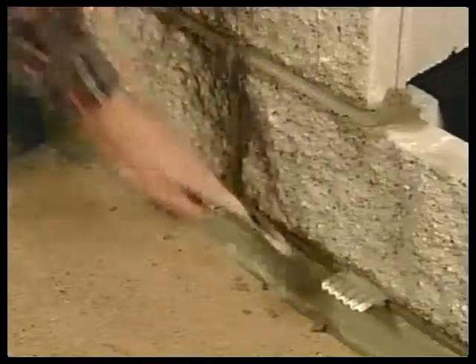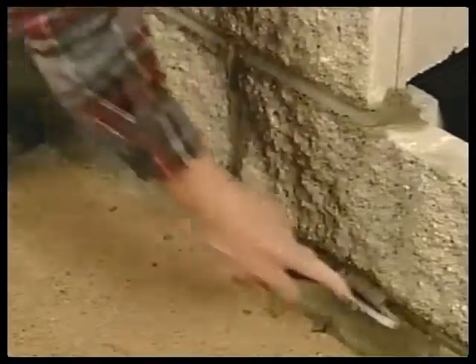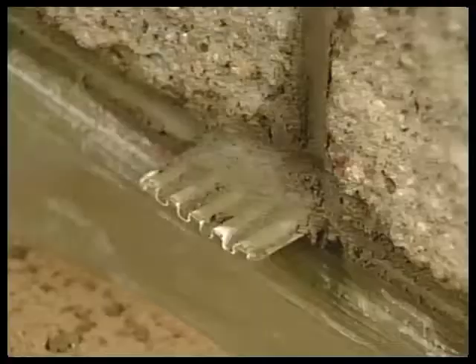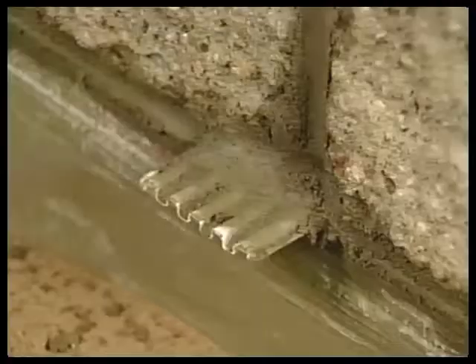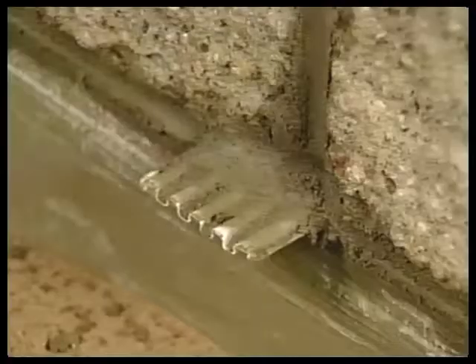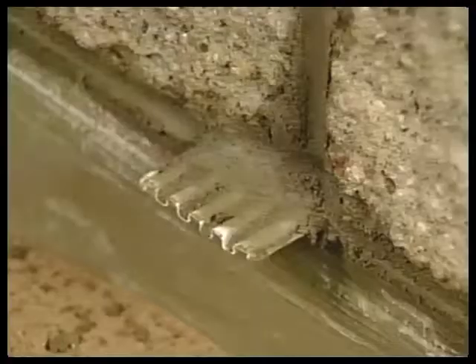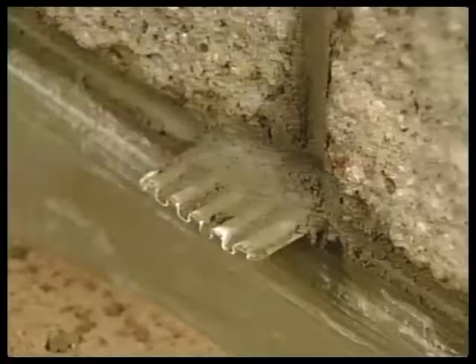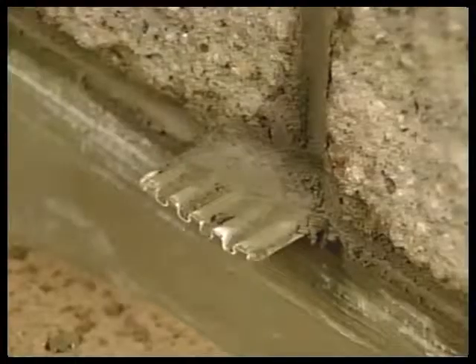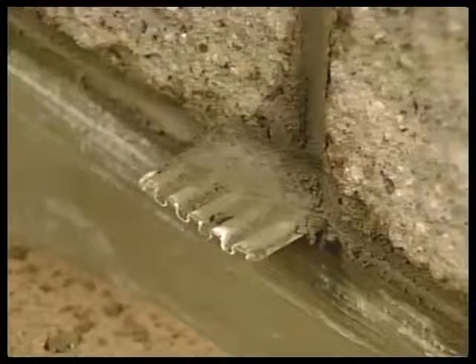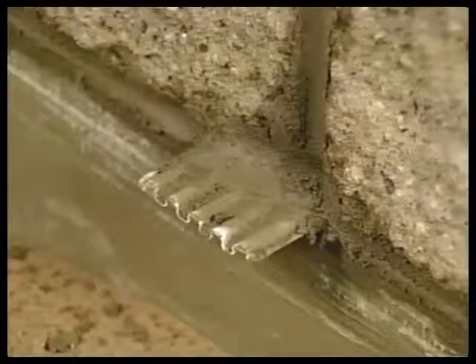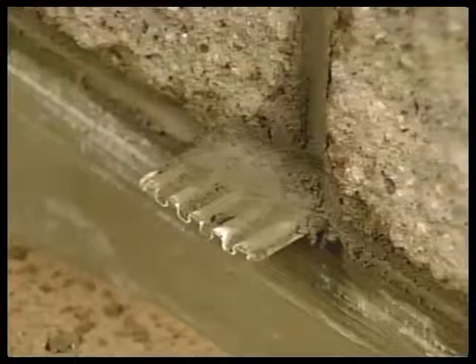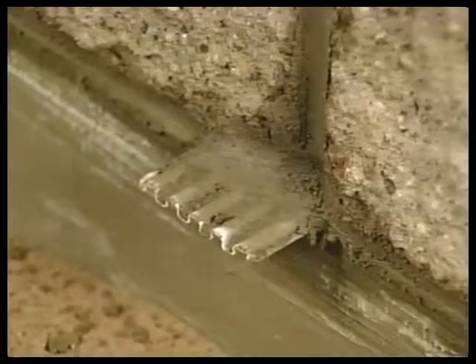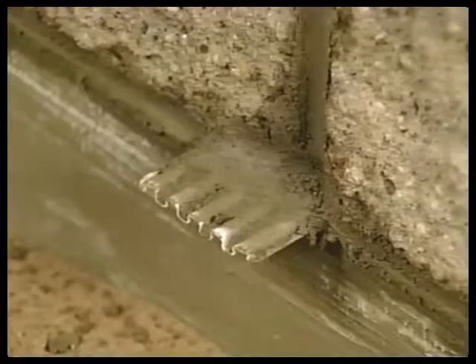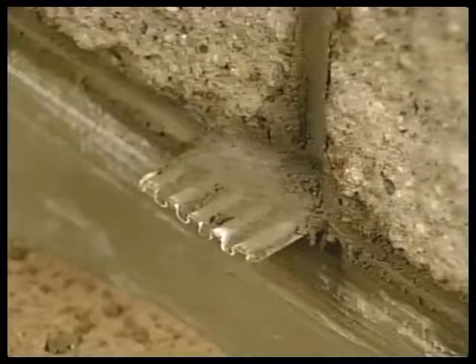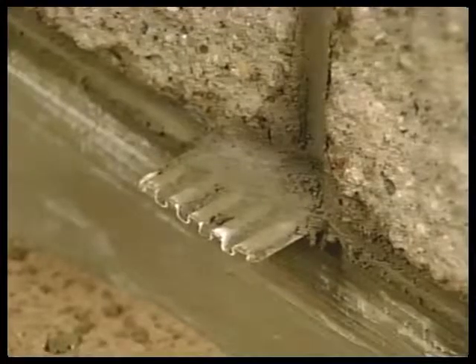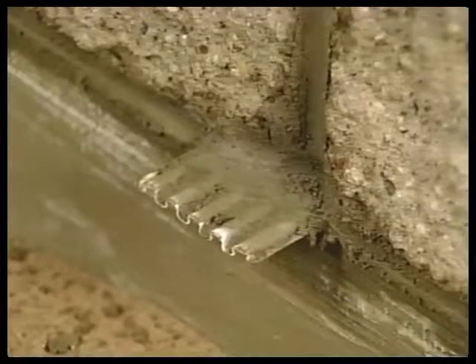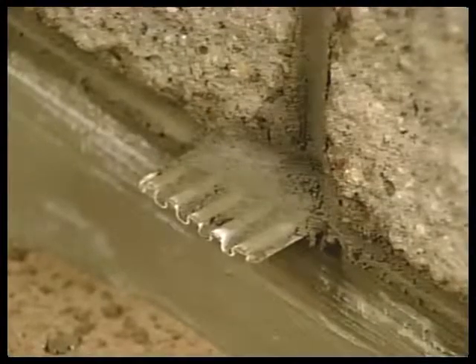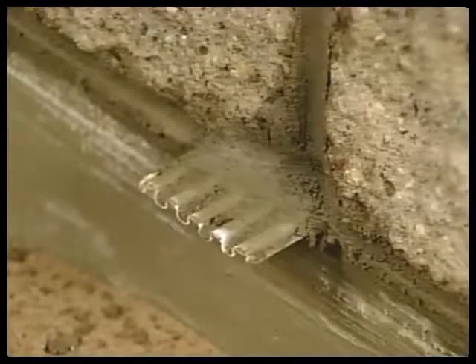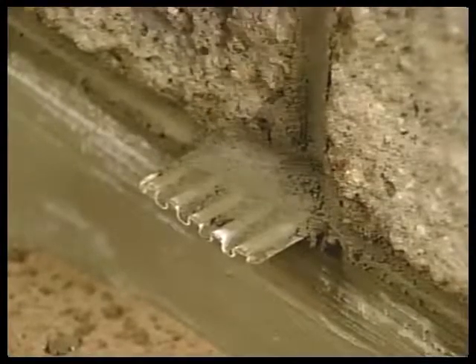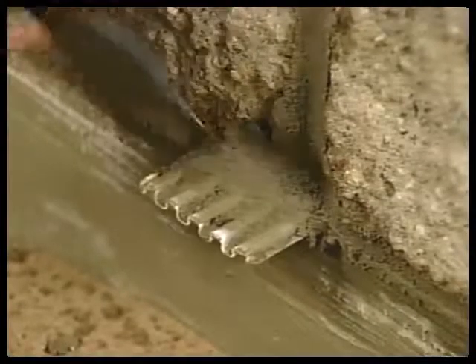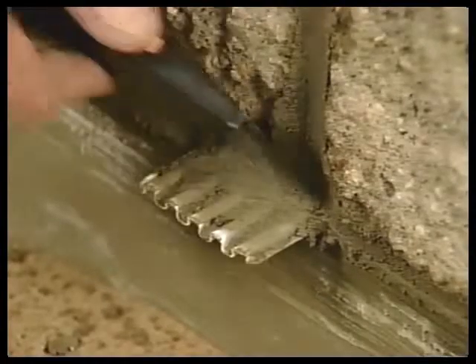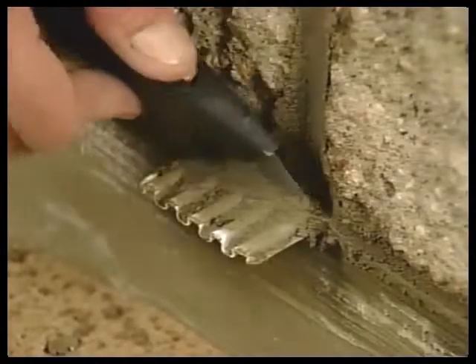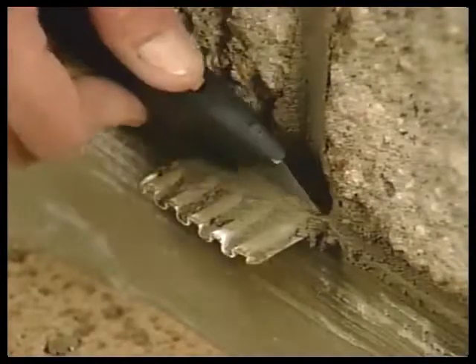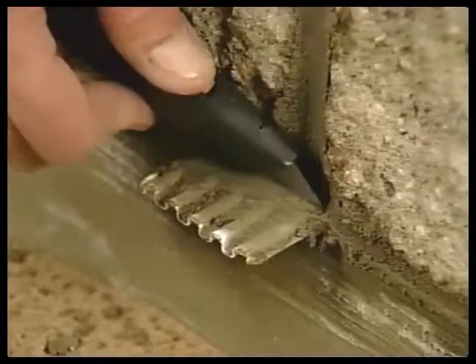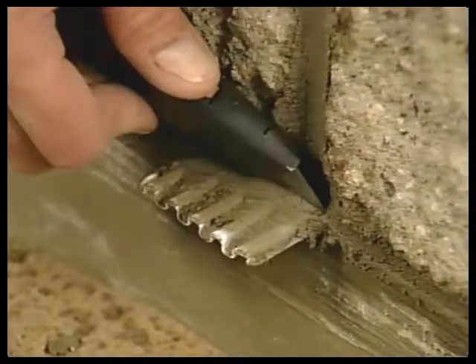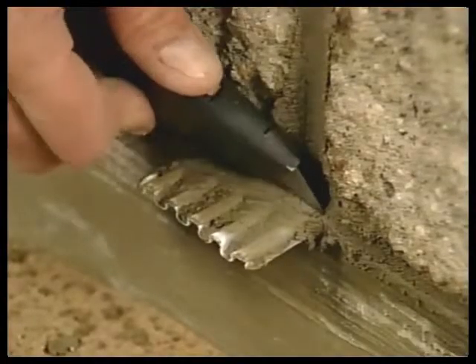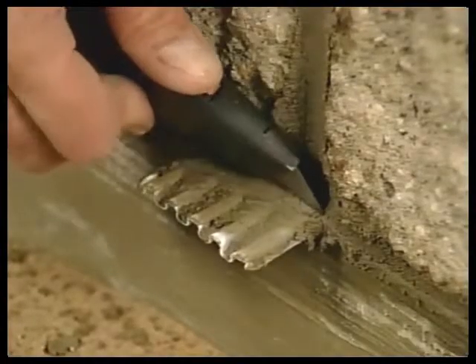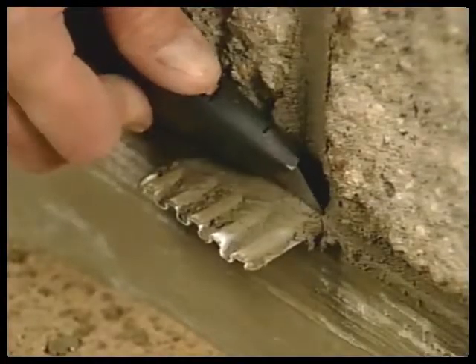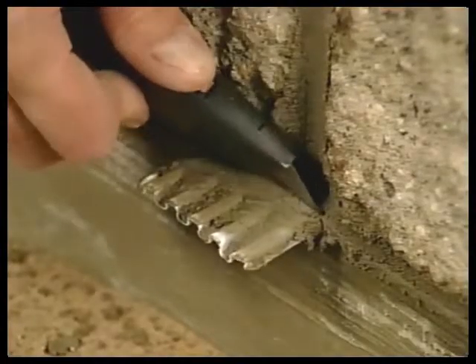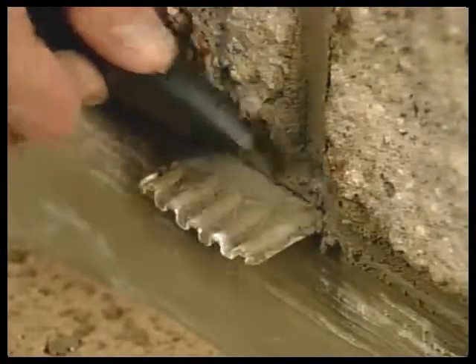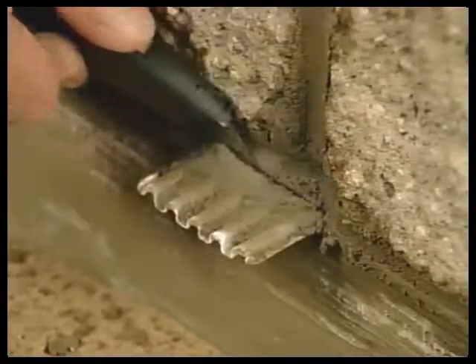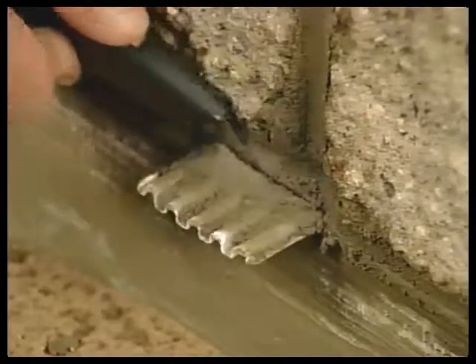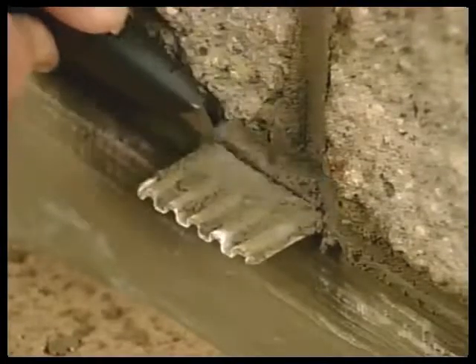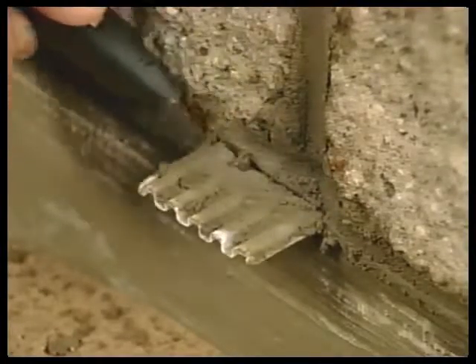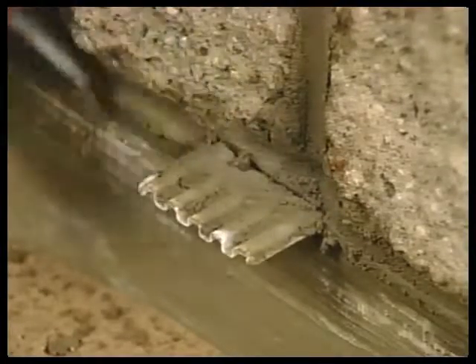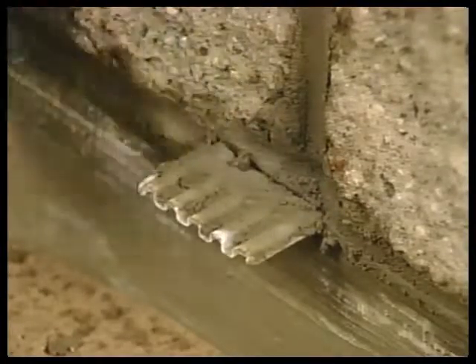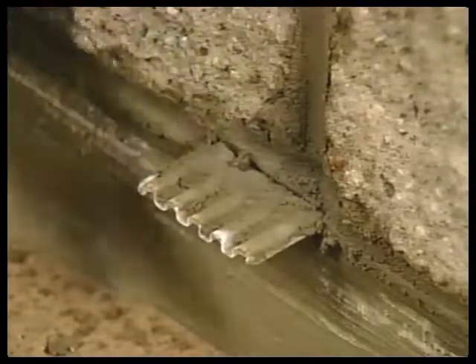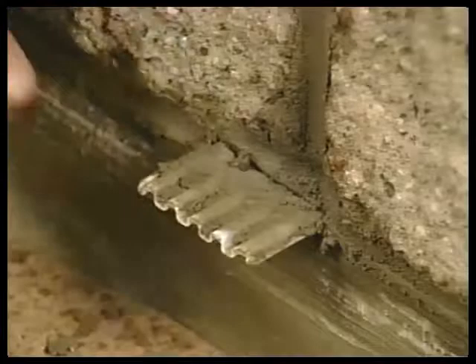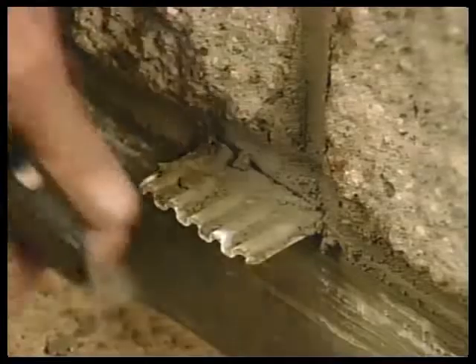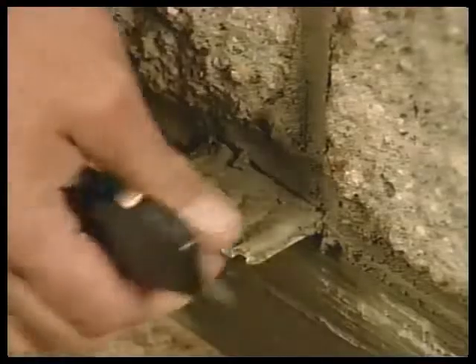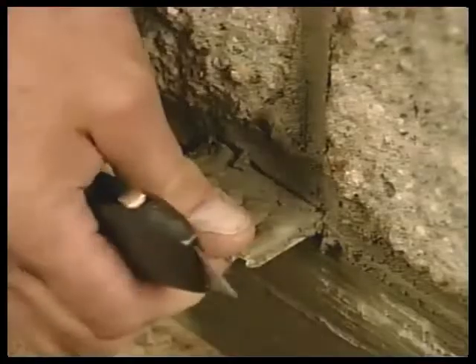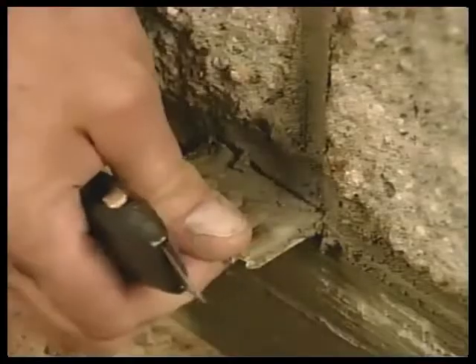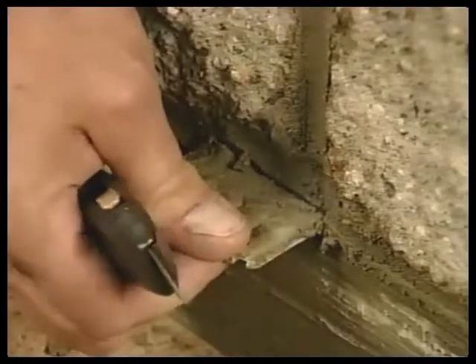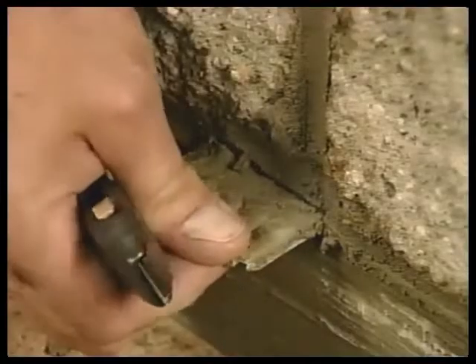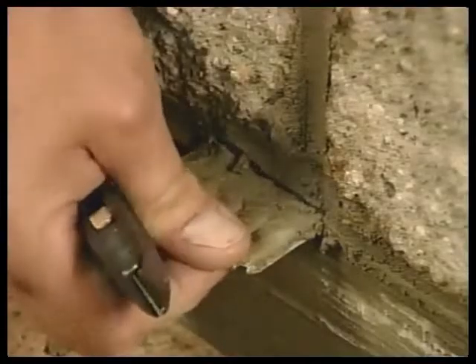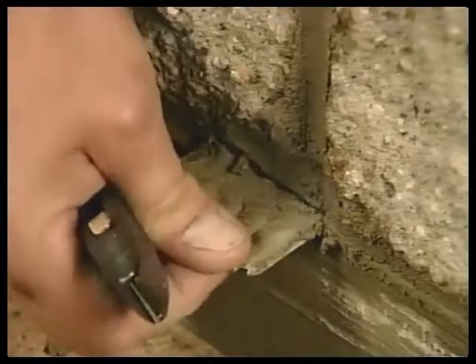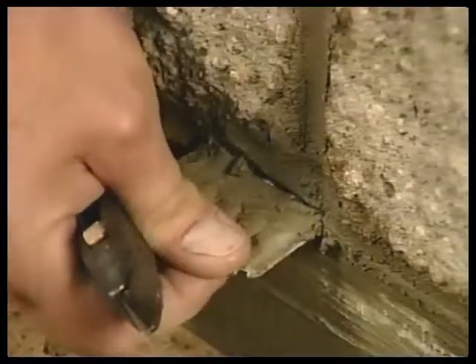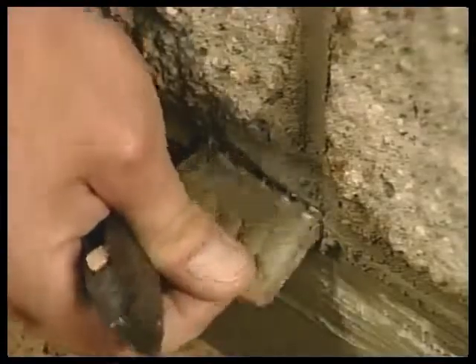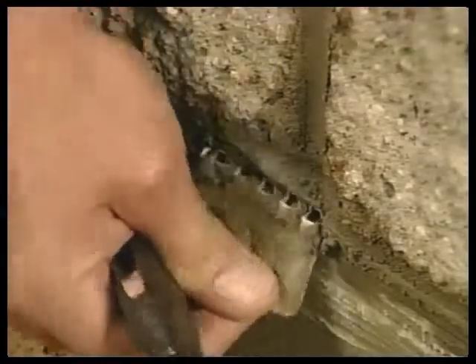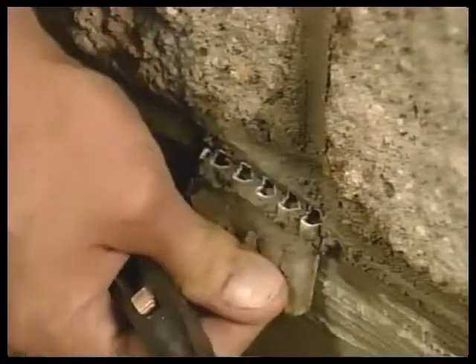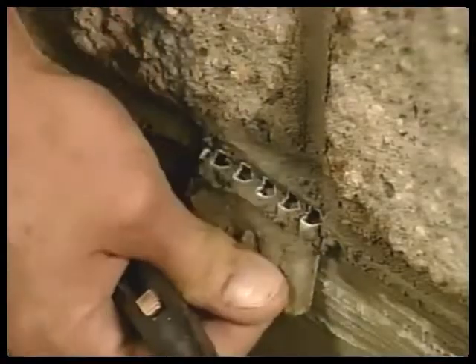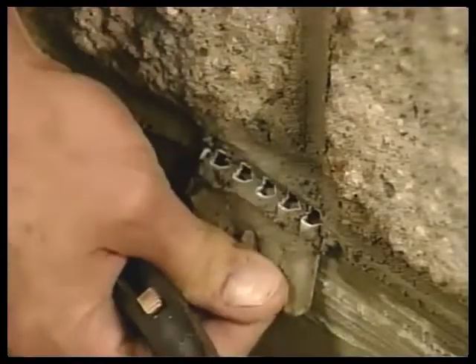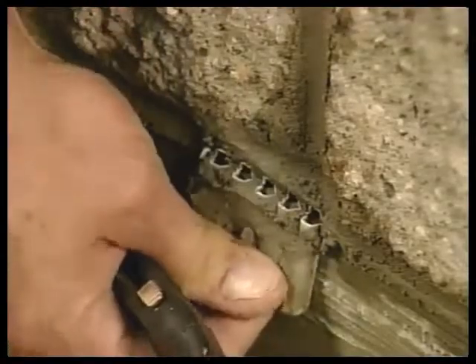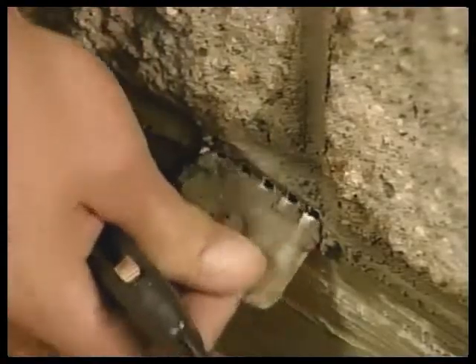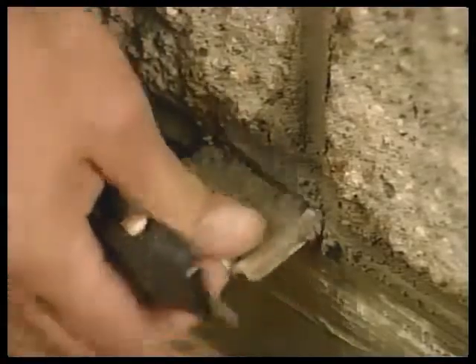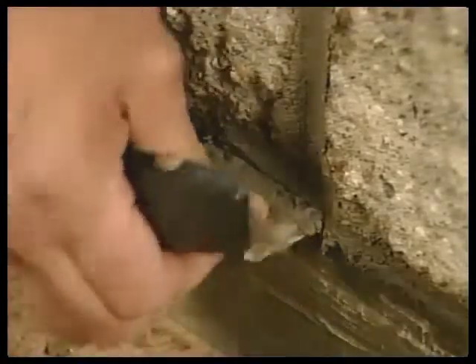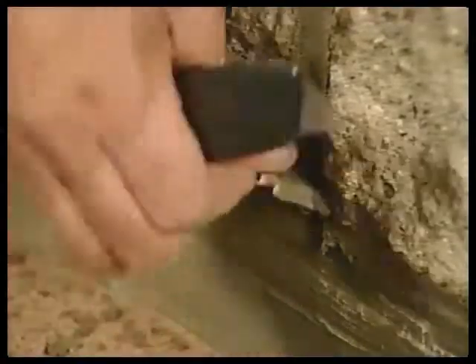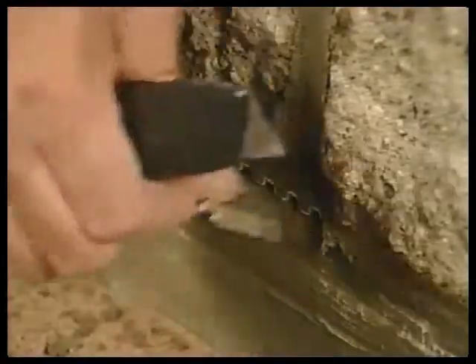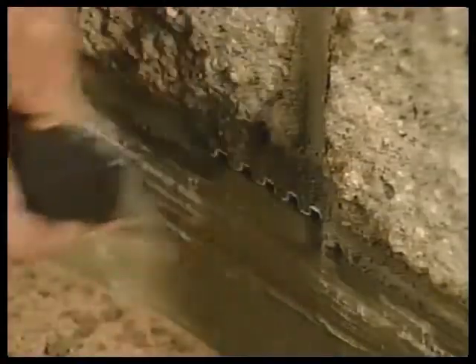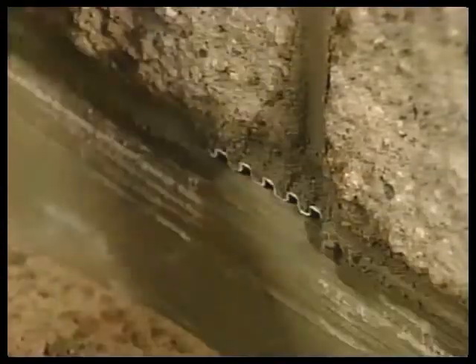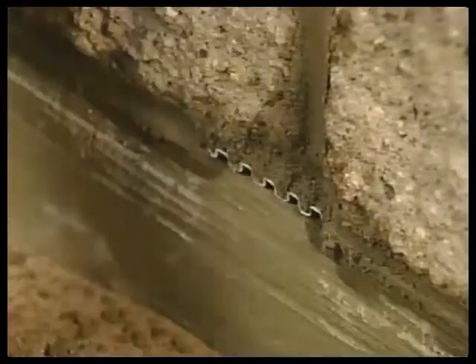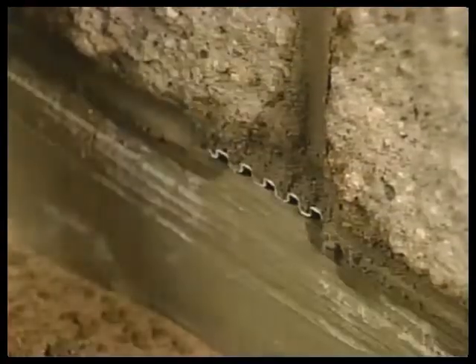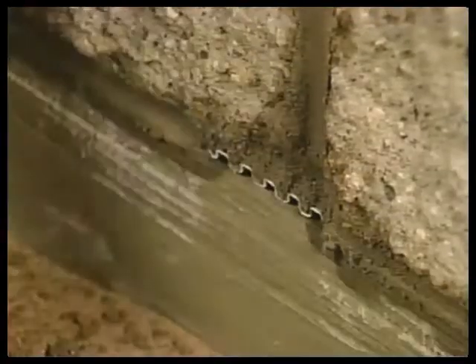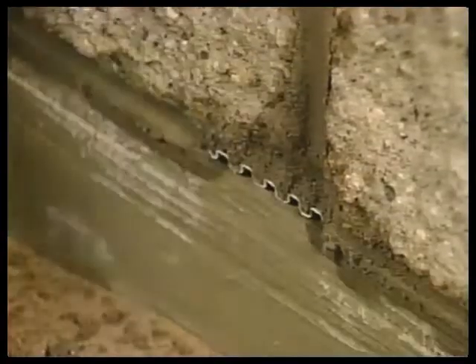Use a common utility knife to score the core cavity vent at the exterior wall line. Break off at the scored line.